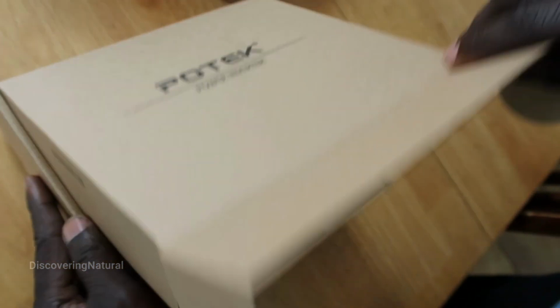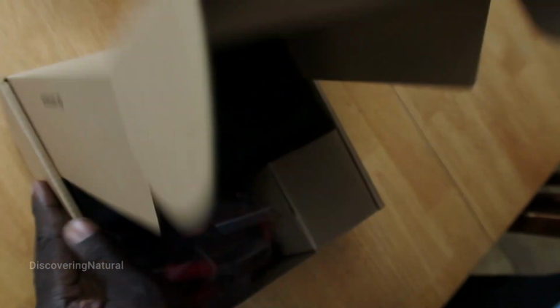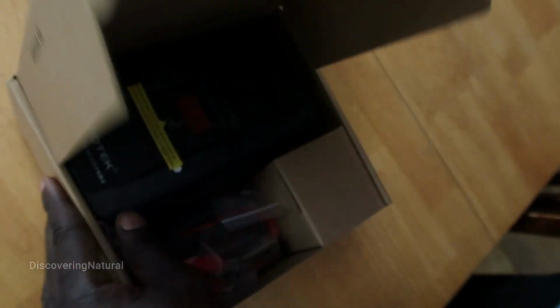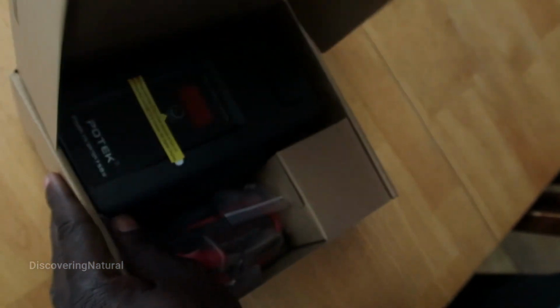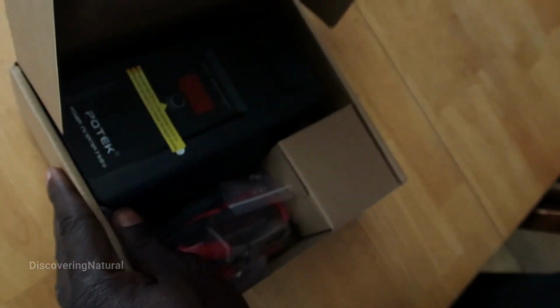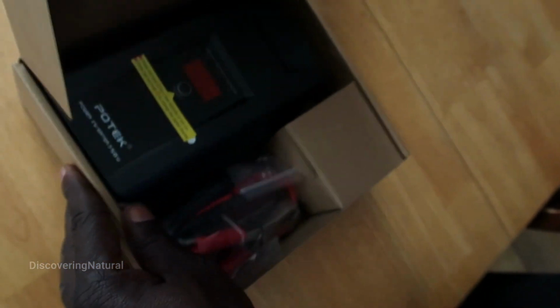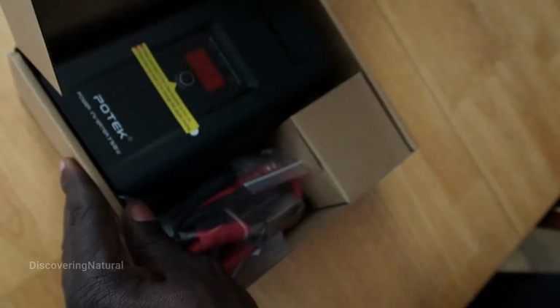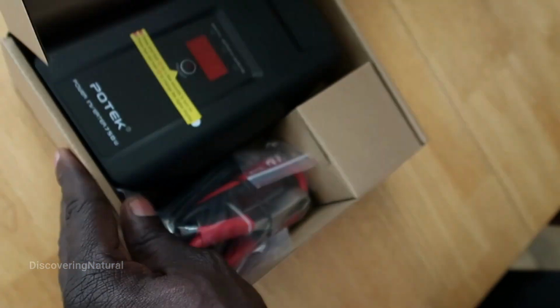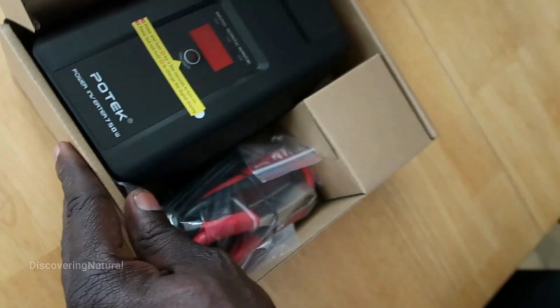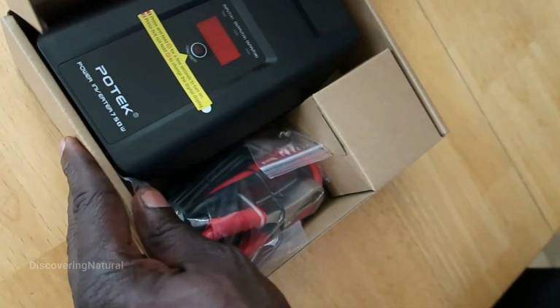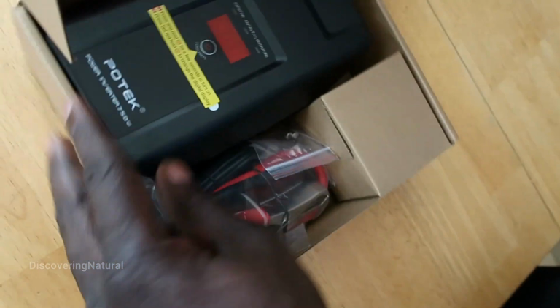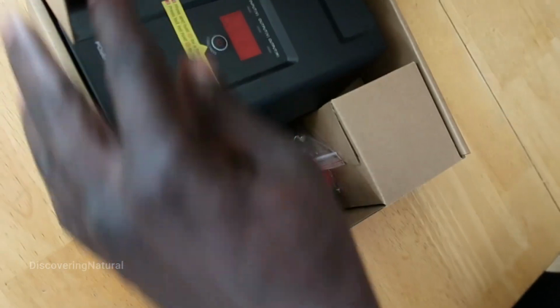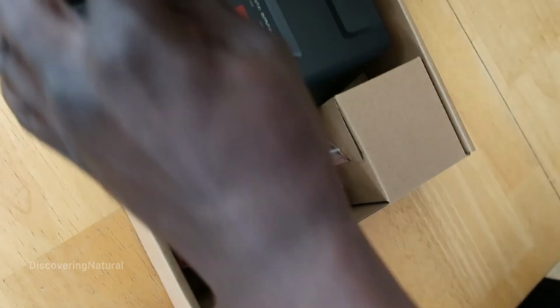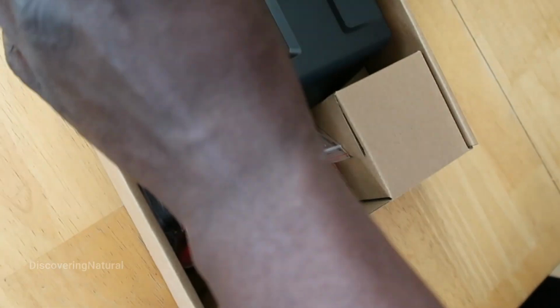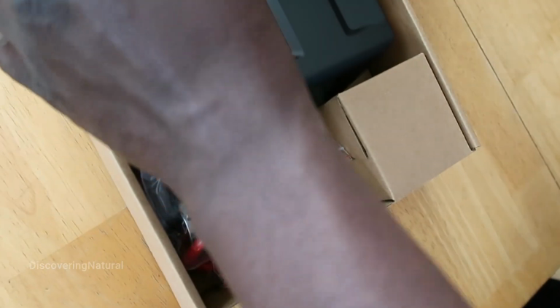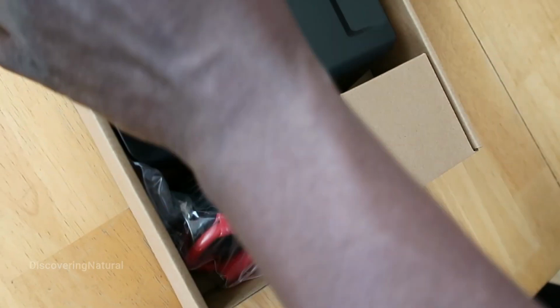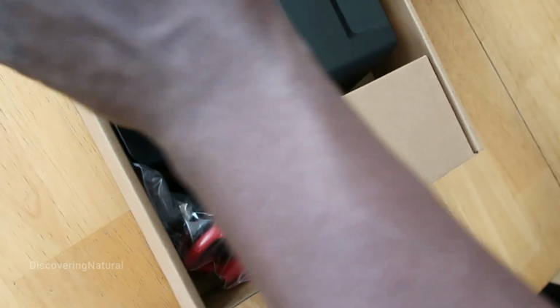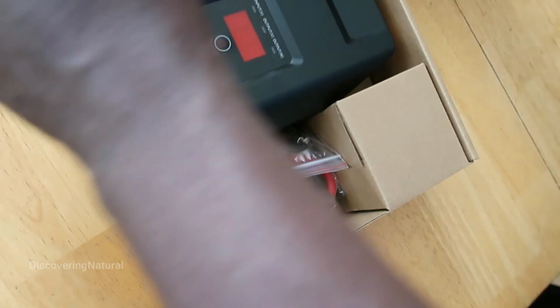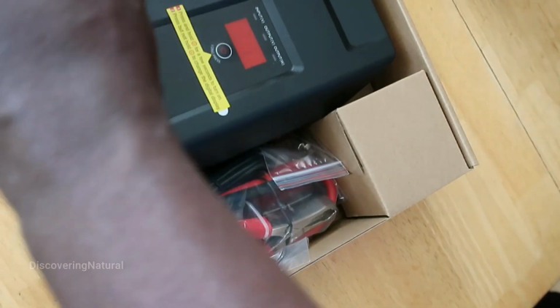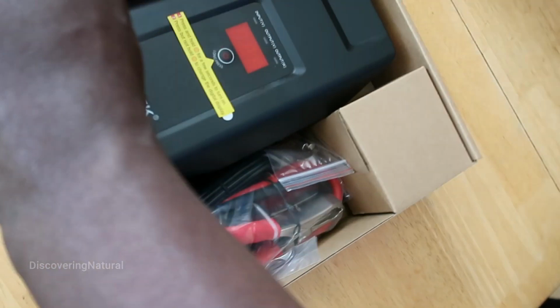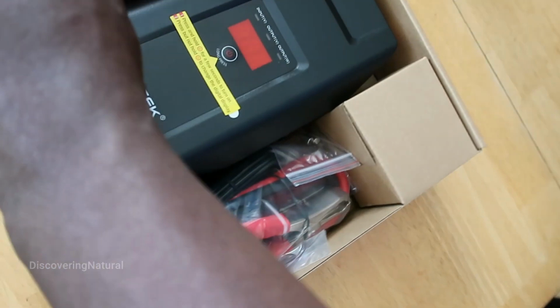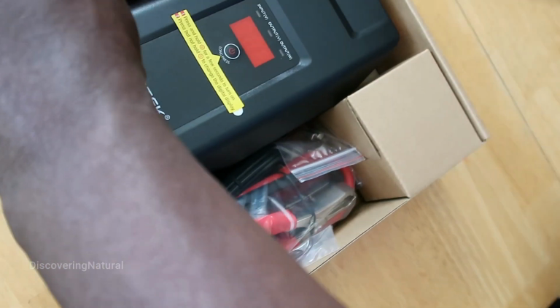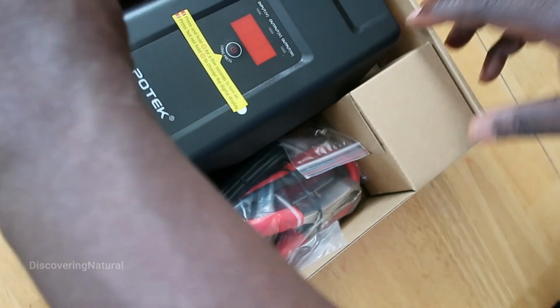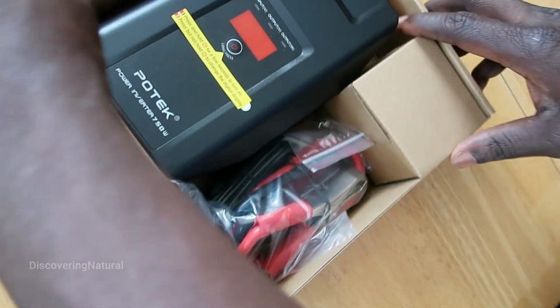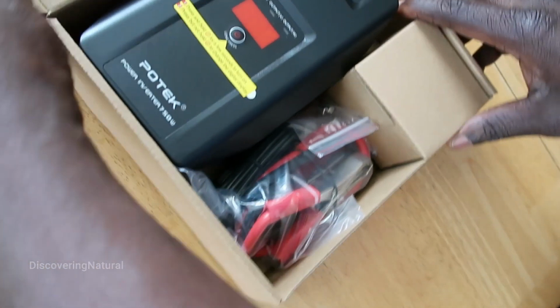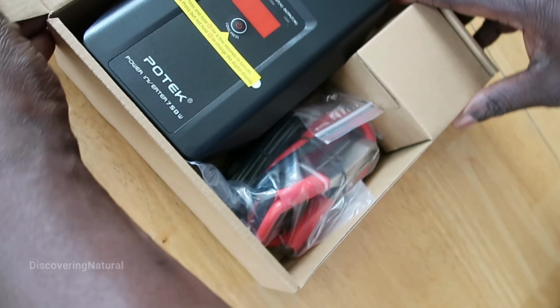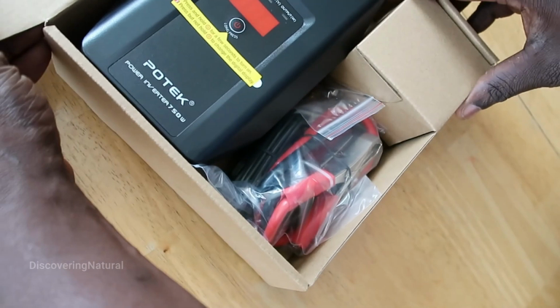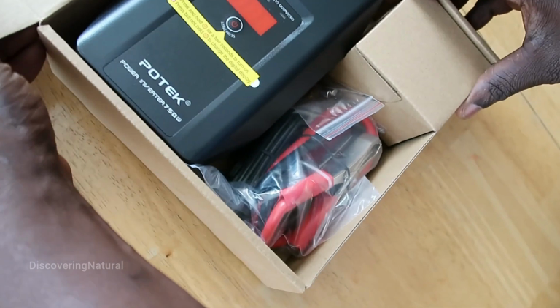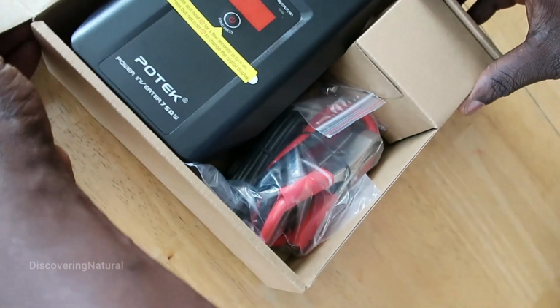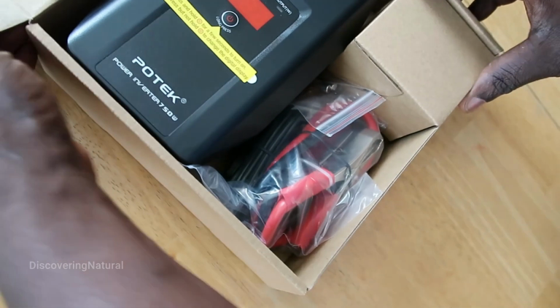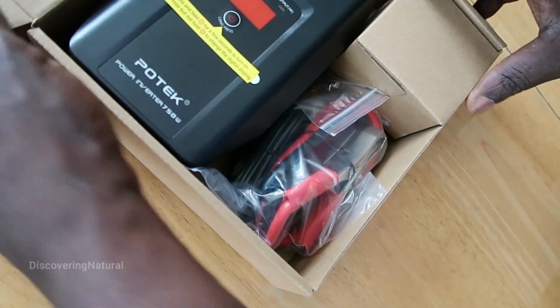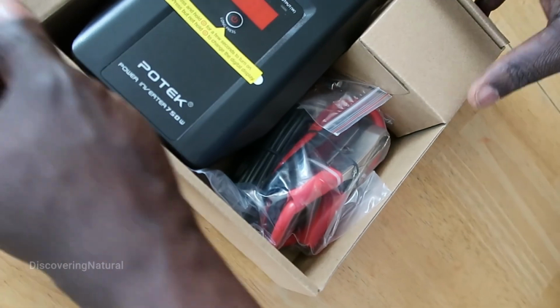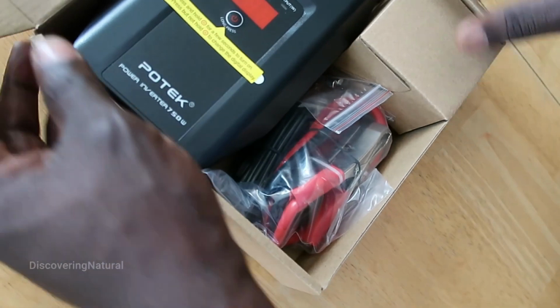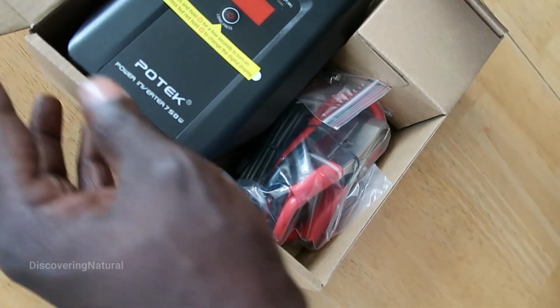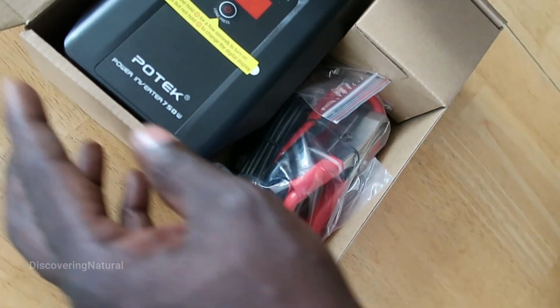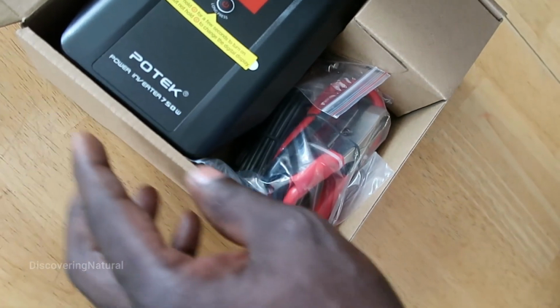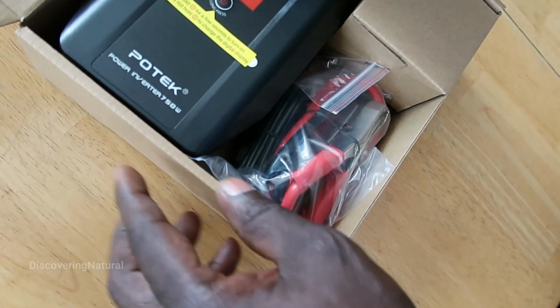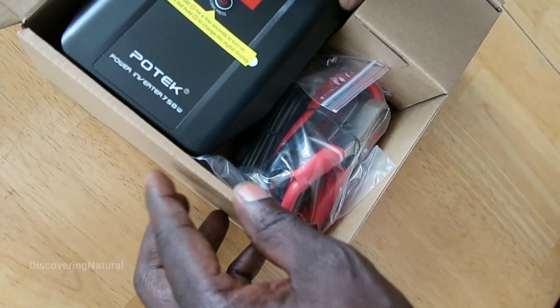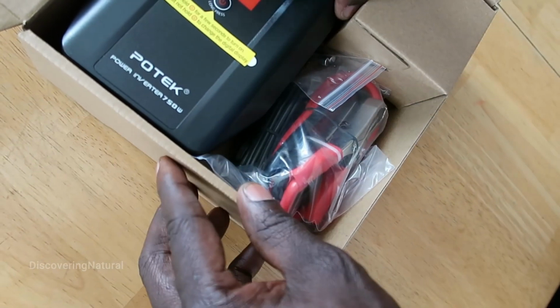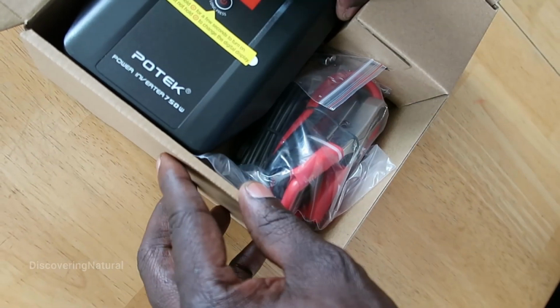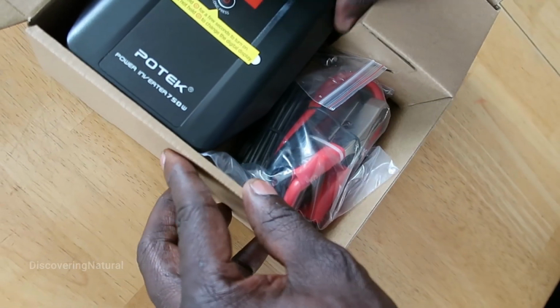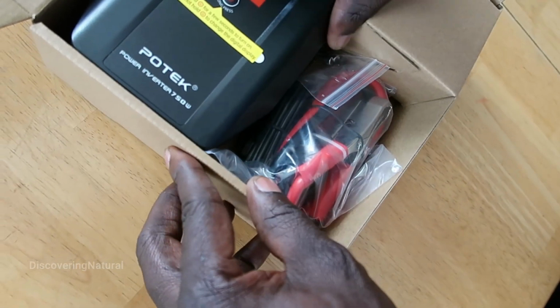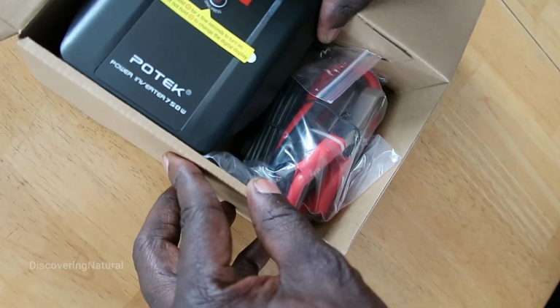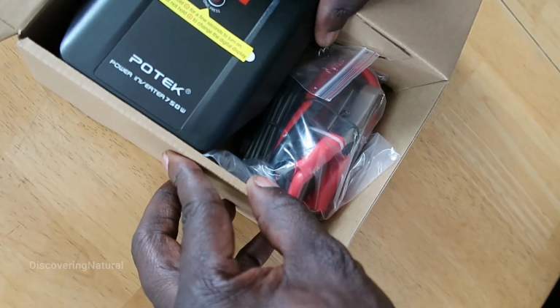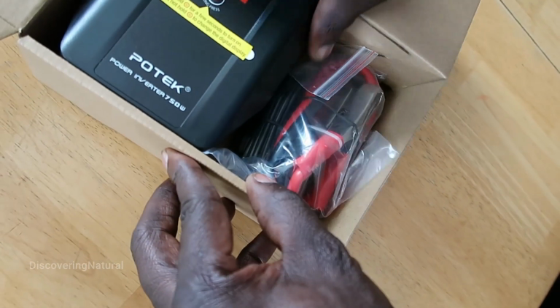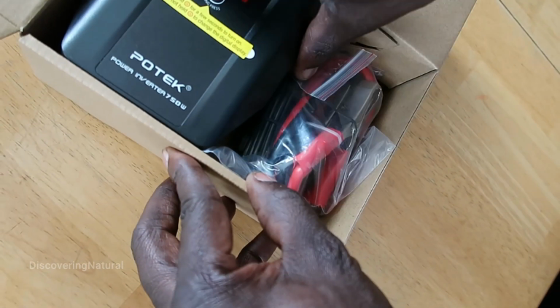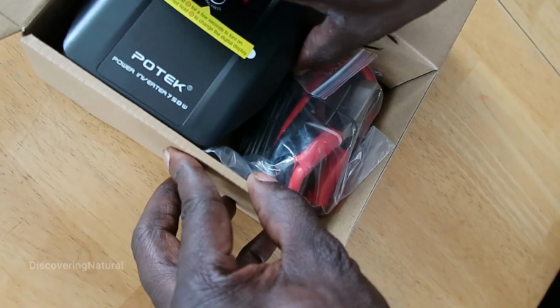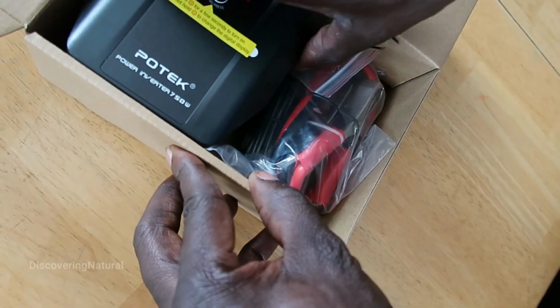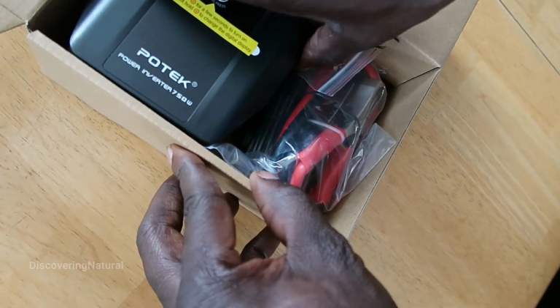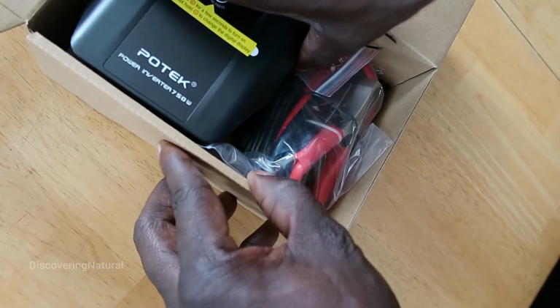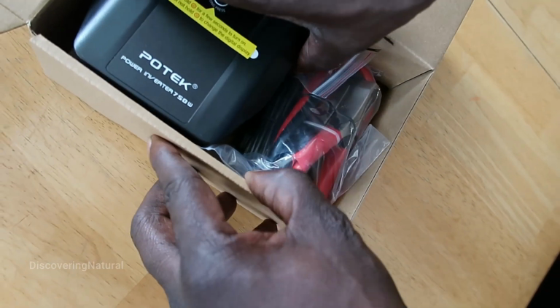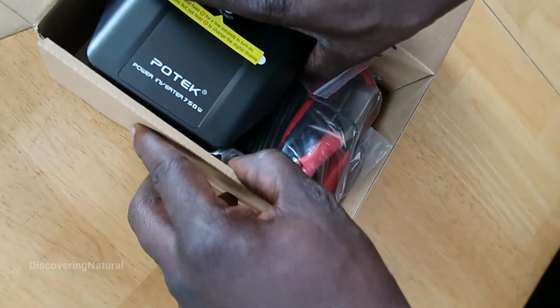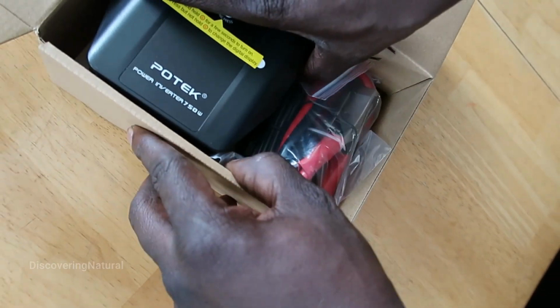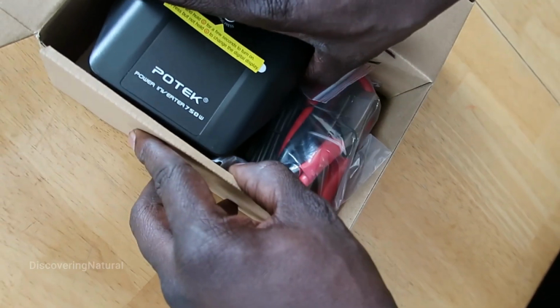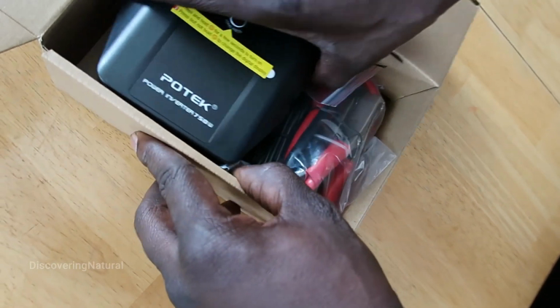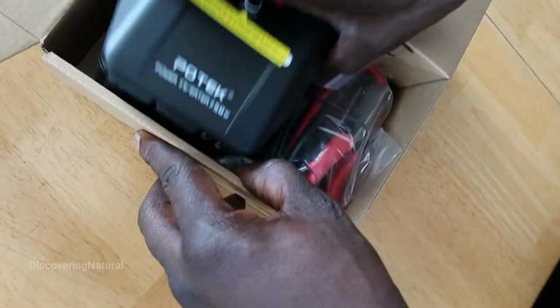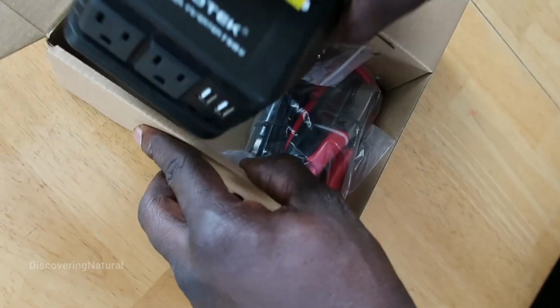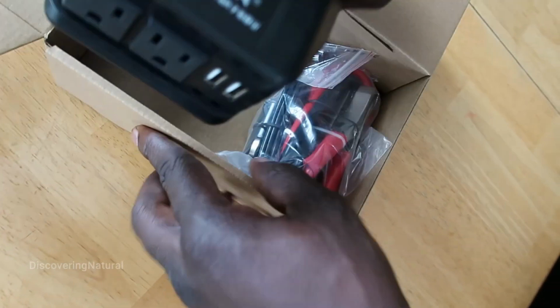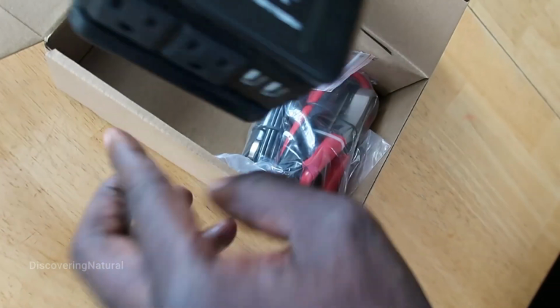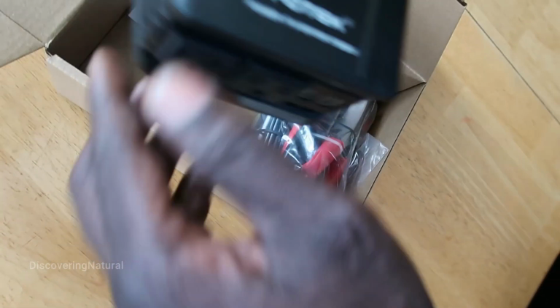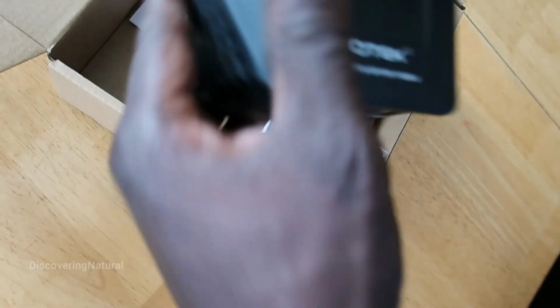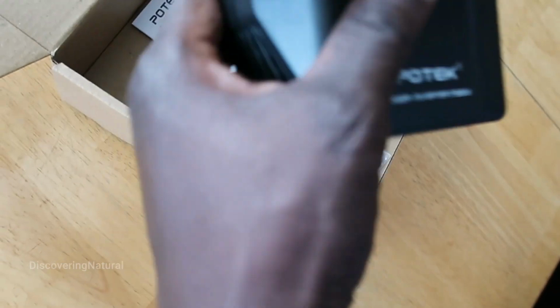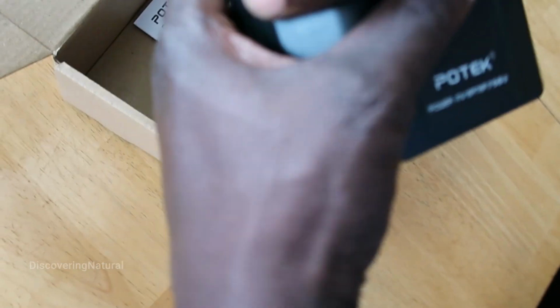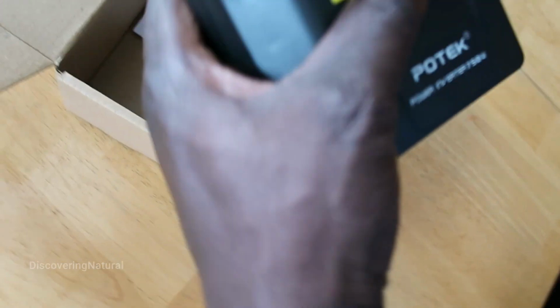Let's do some unboxing. And this is the power inverter — it's the 750 watt.